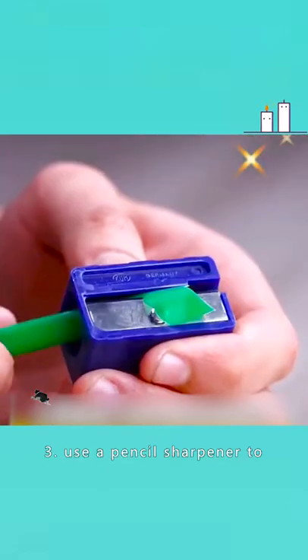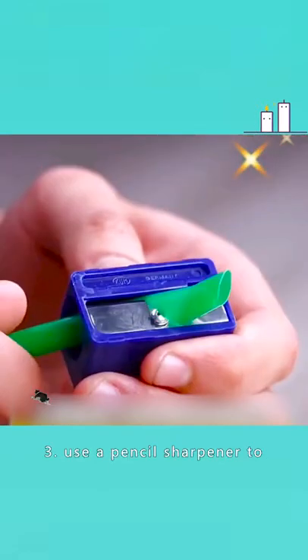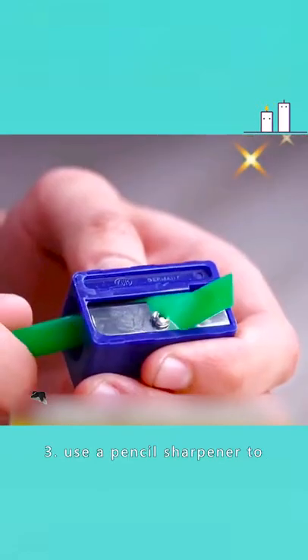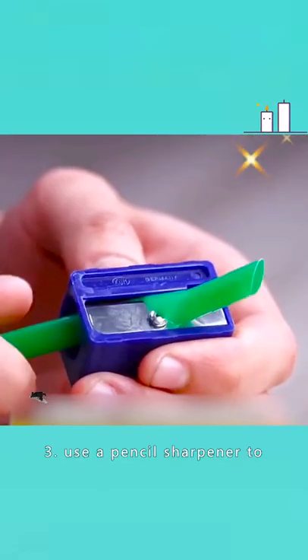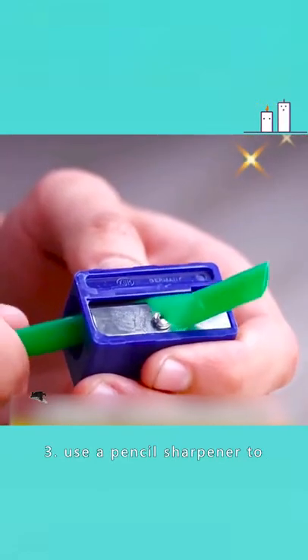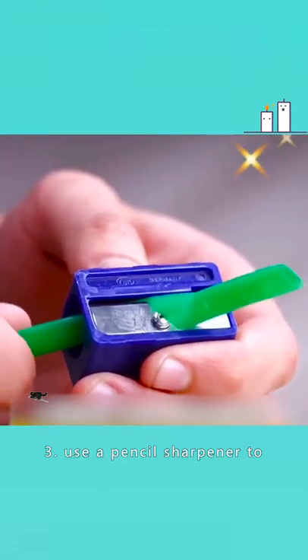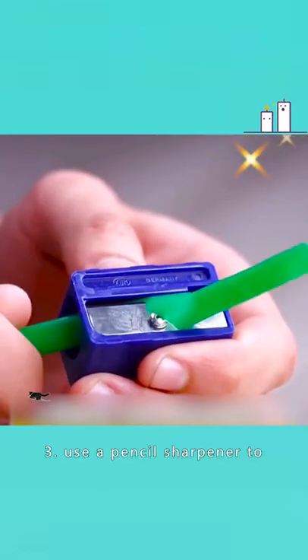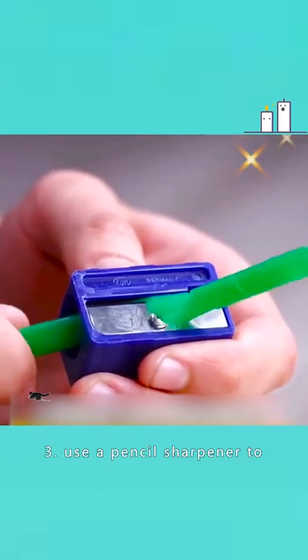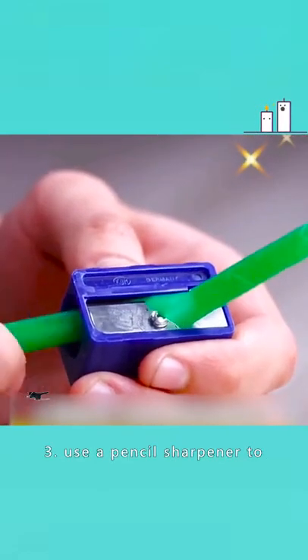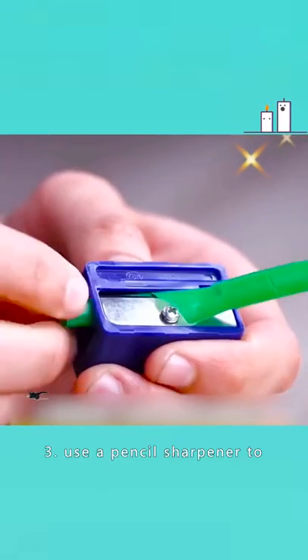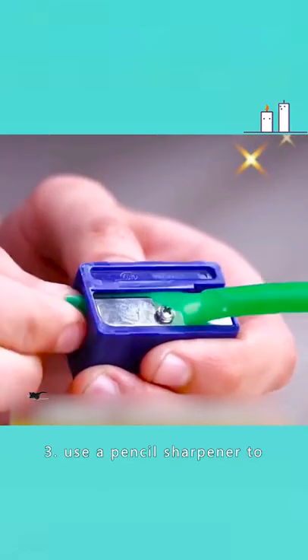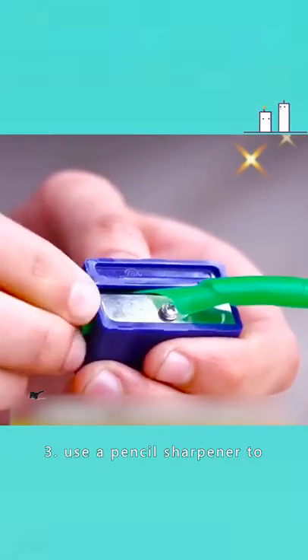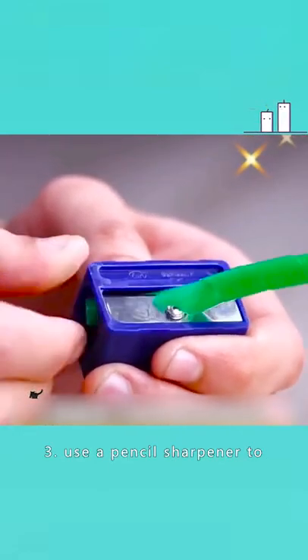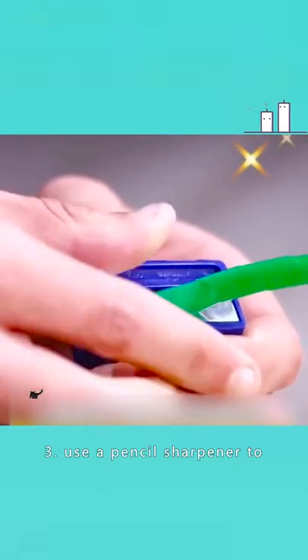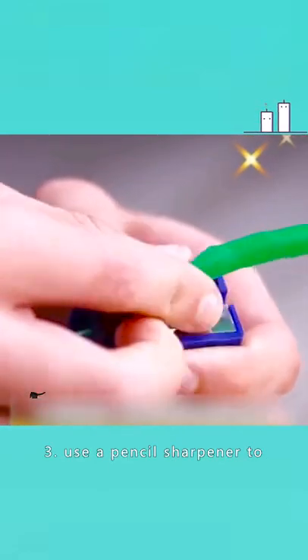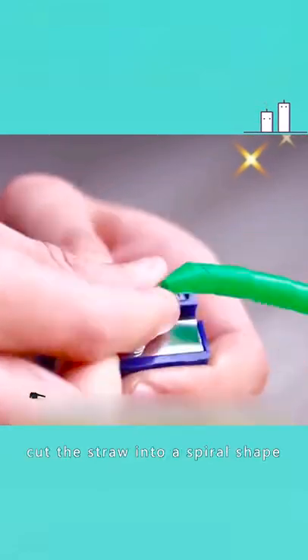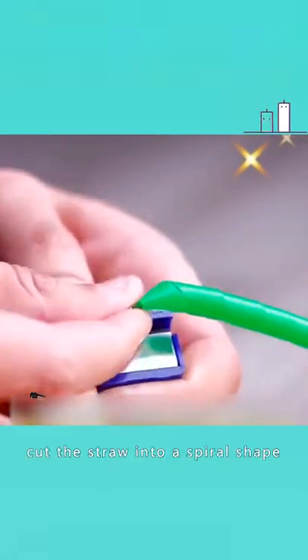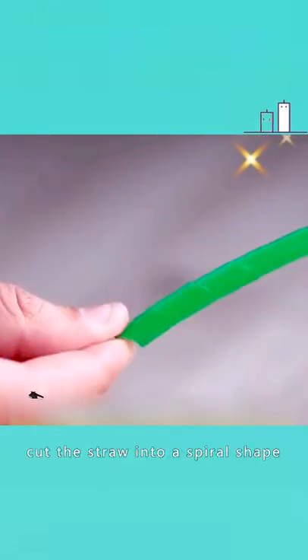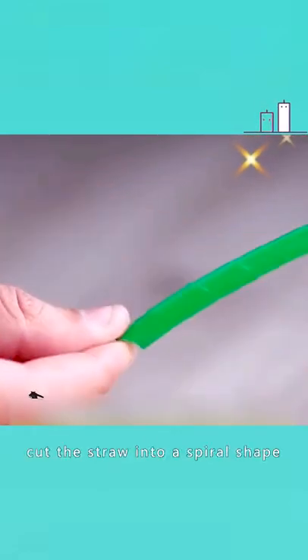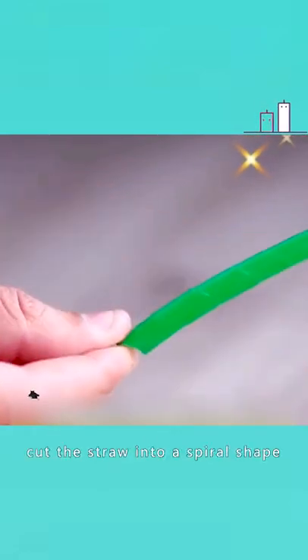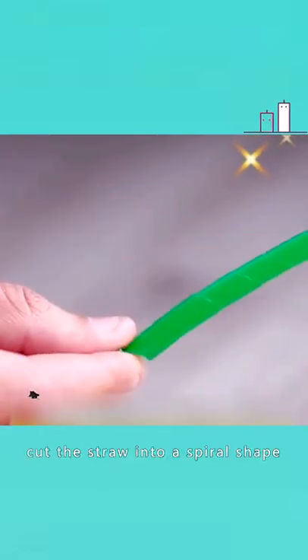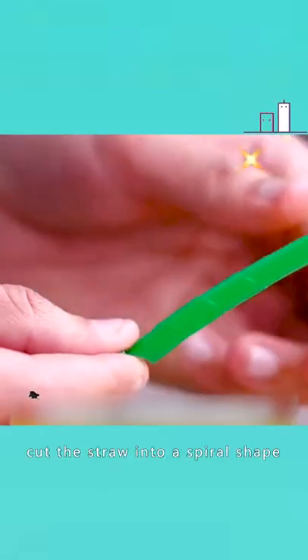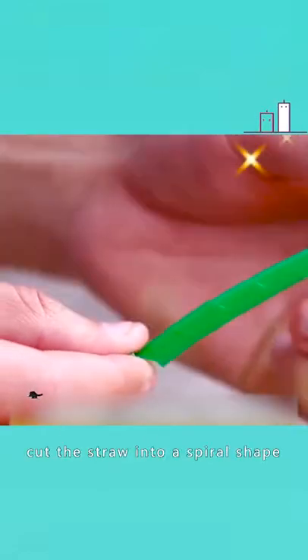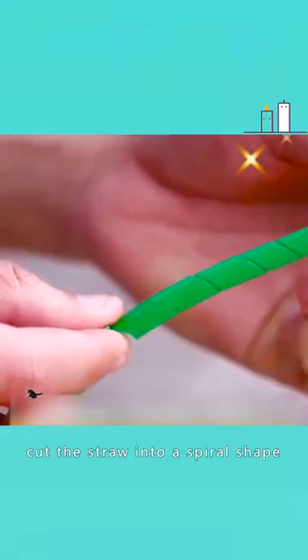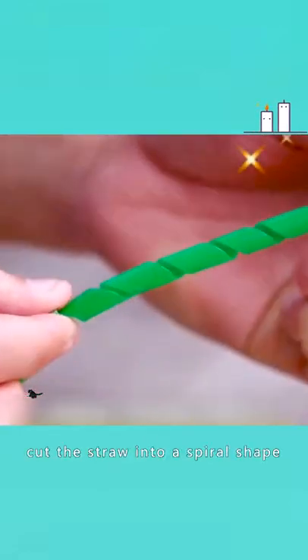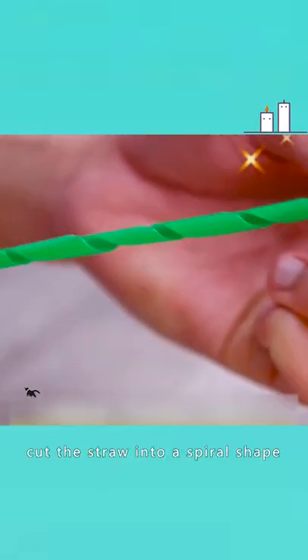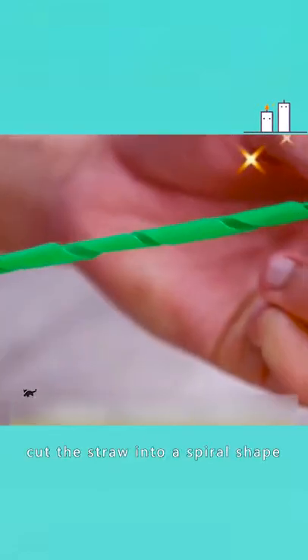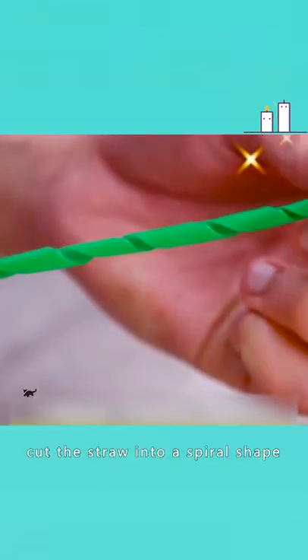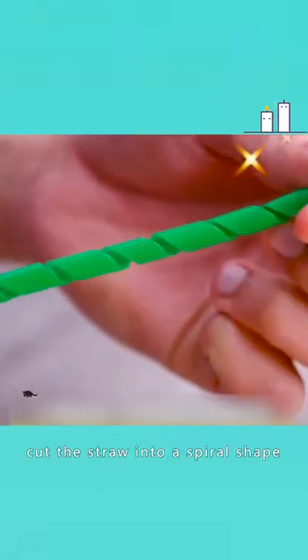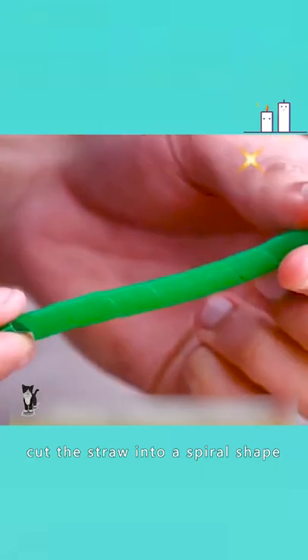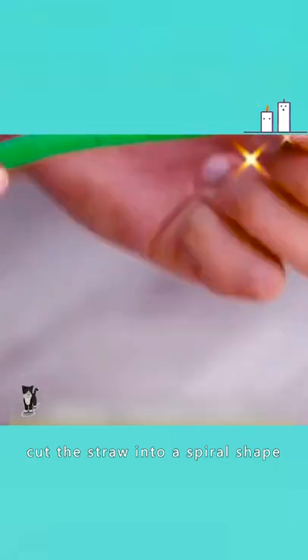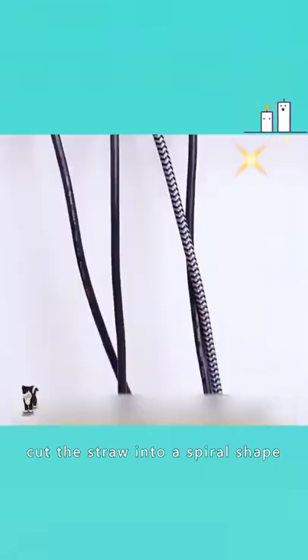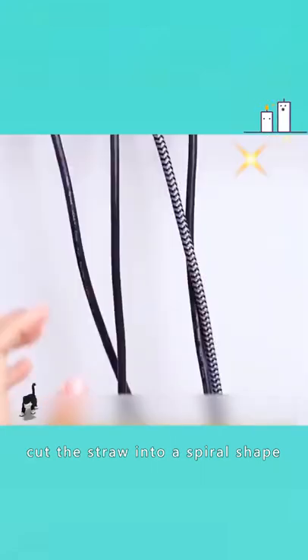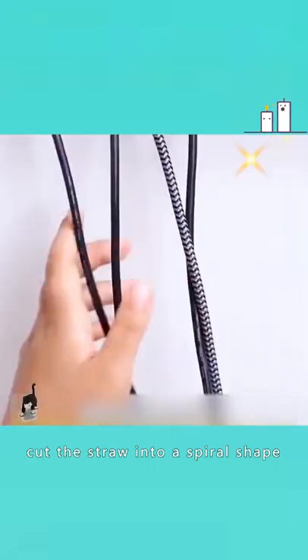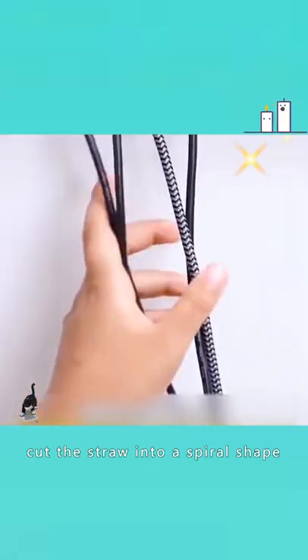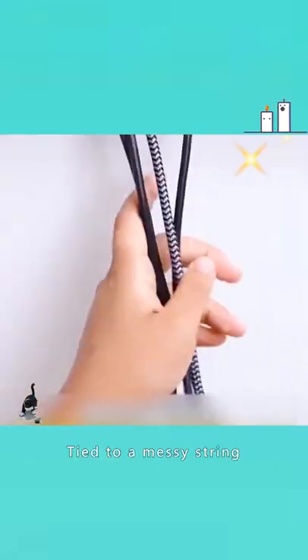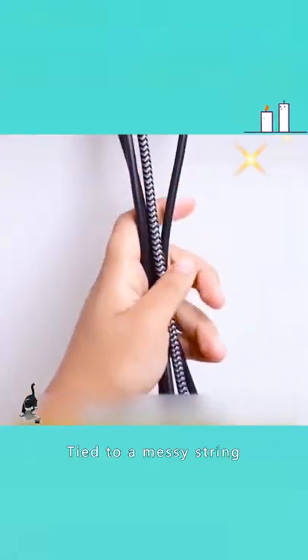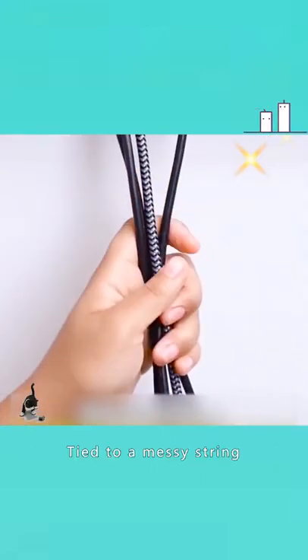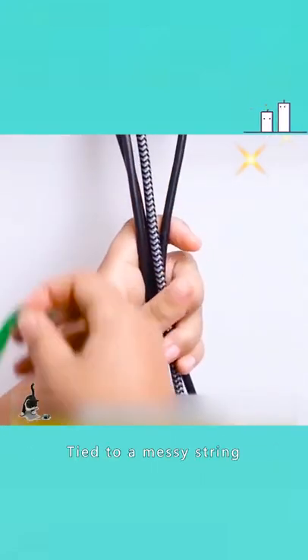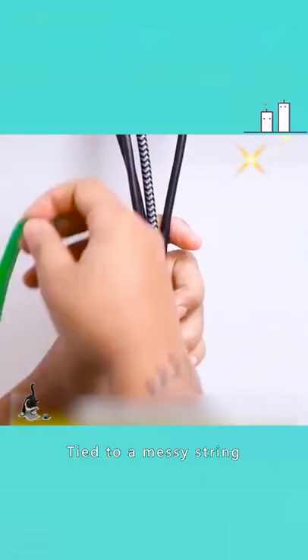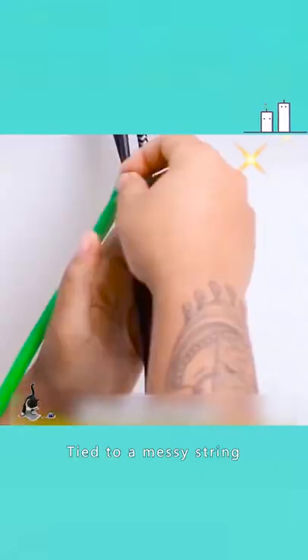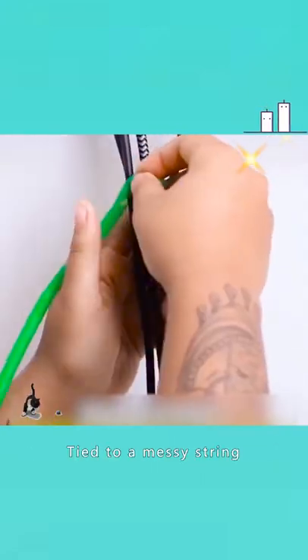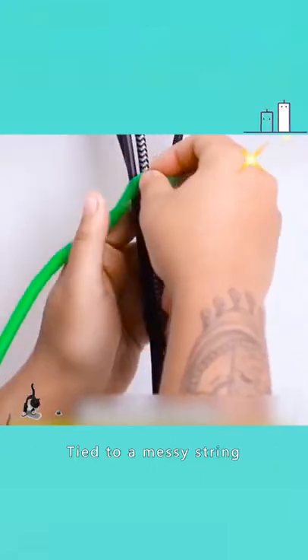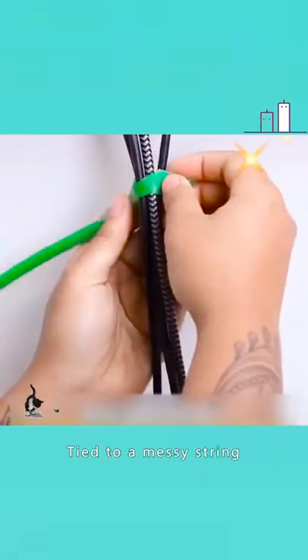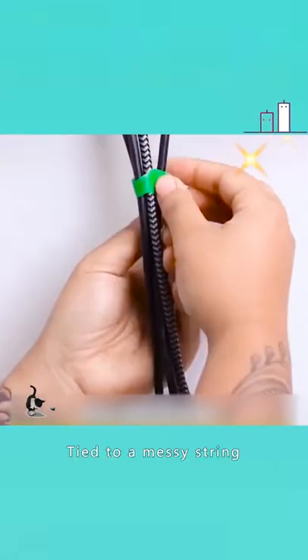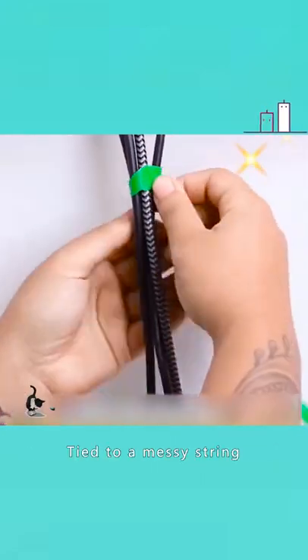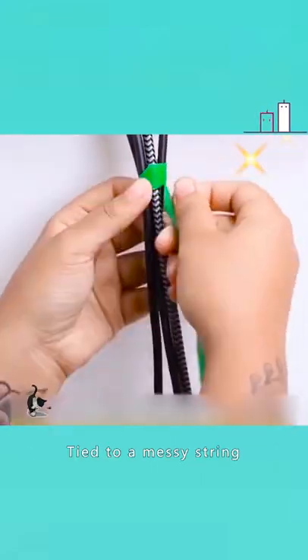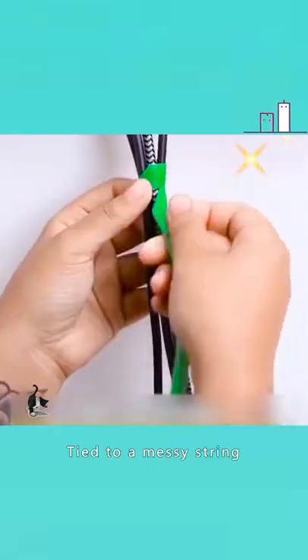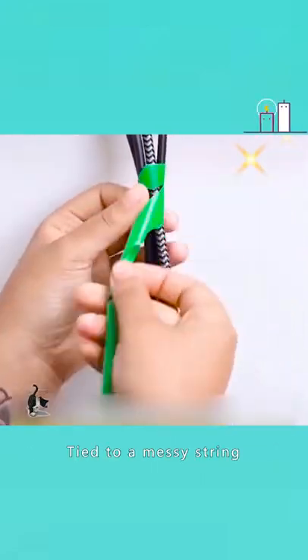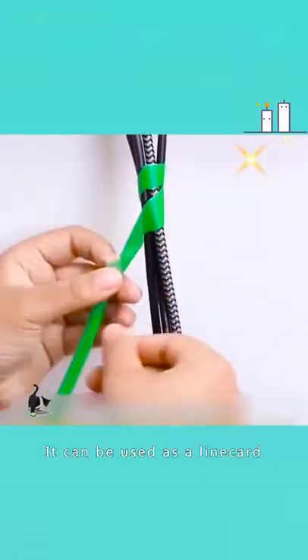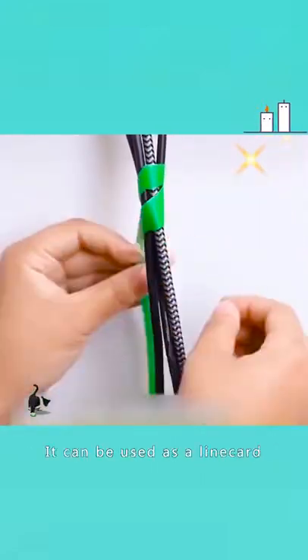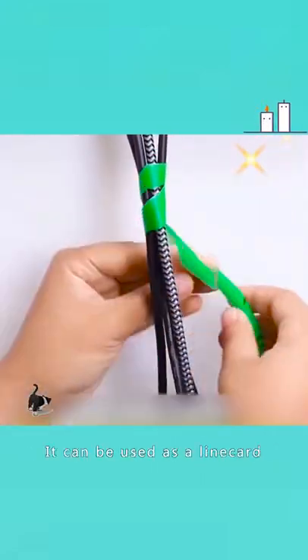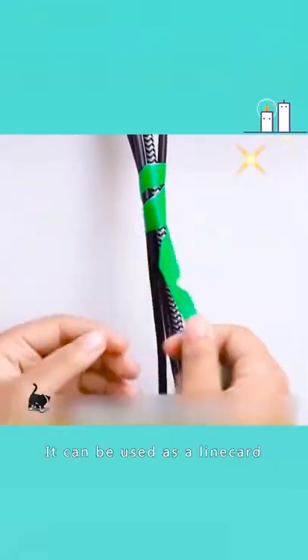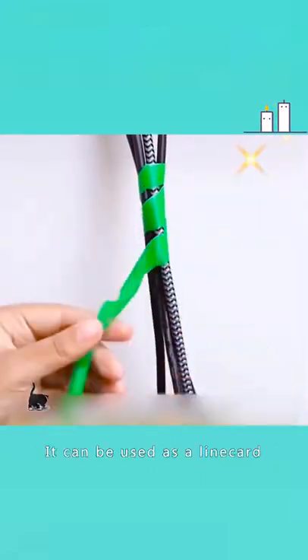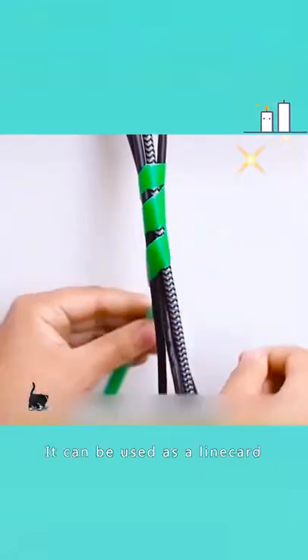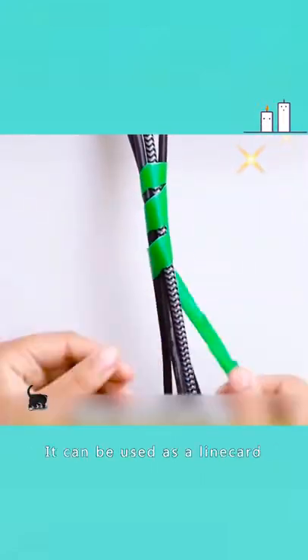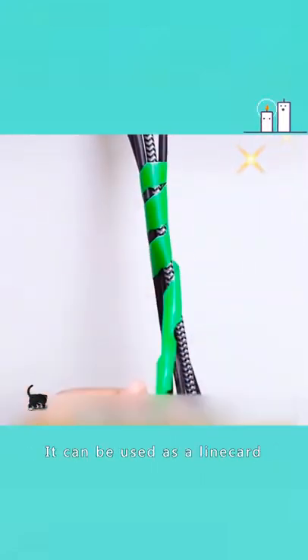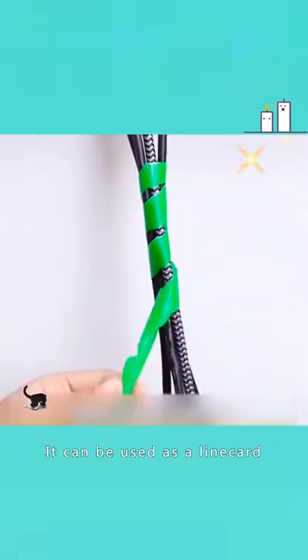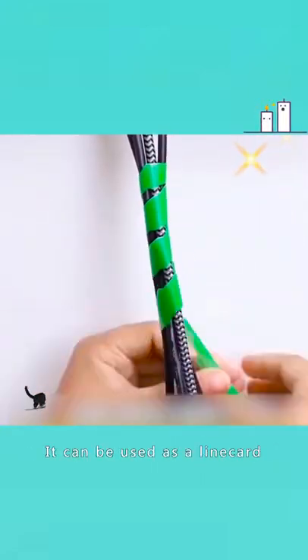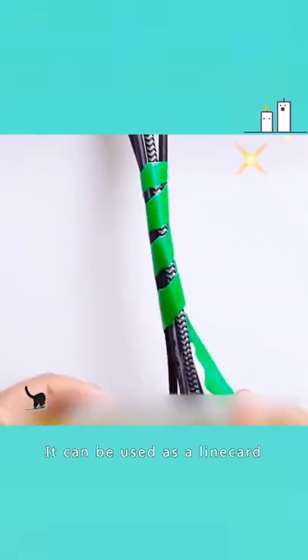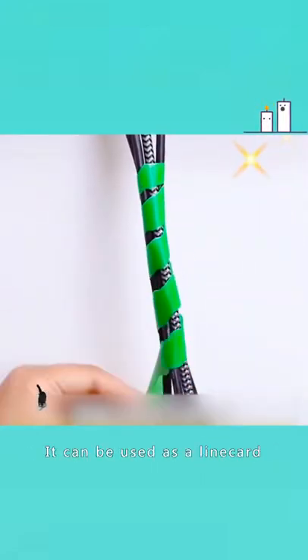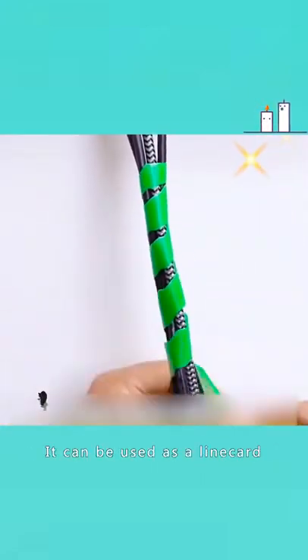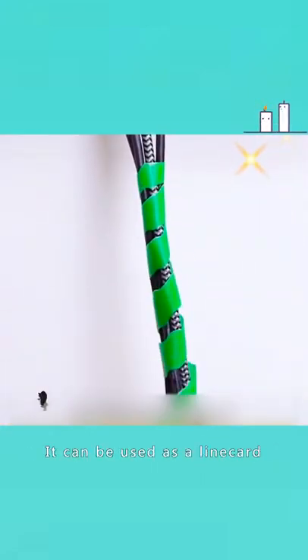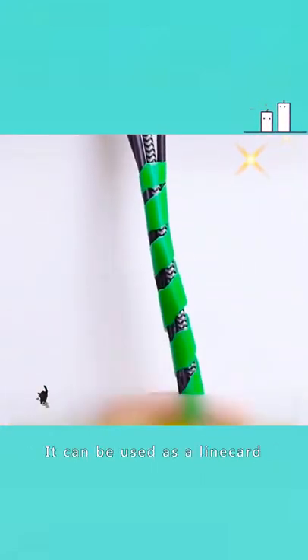3. Use a pencil sharpener to cut the straw into a spiral shape. Tied to a messy string, it can be used as a line card.